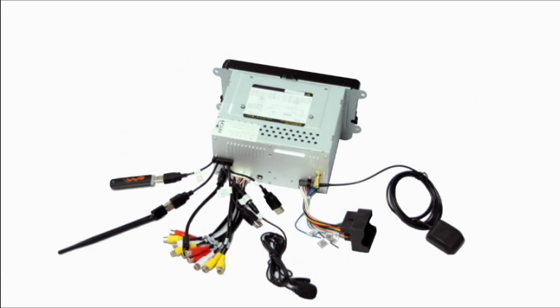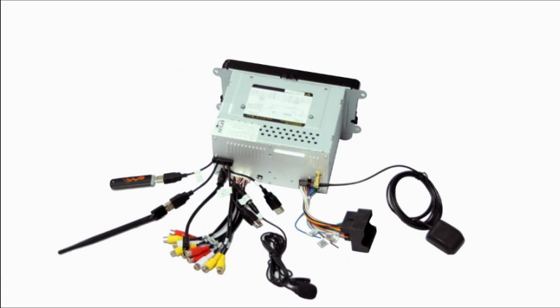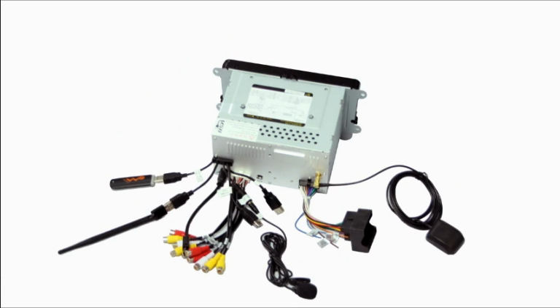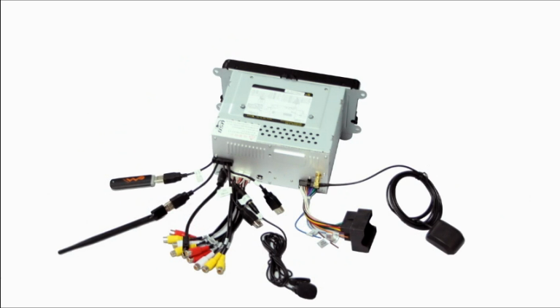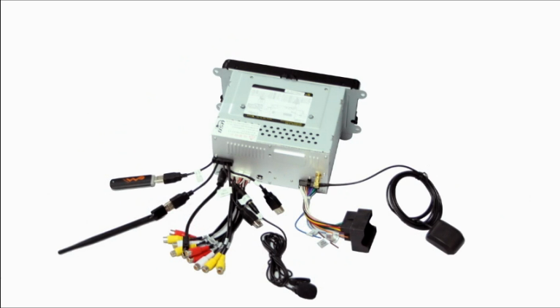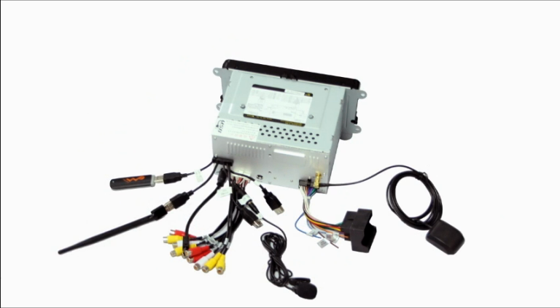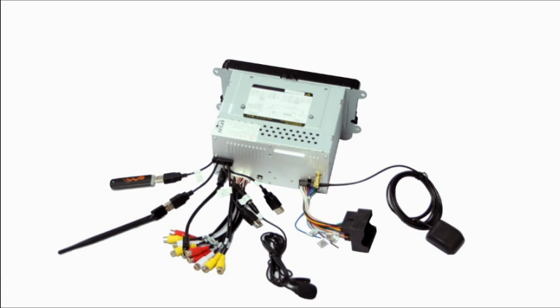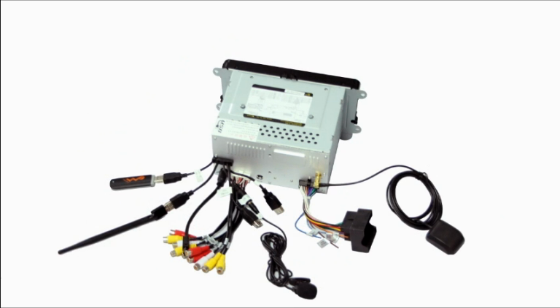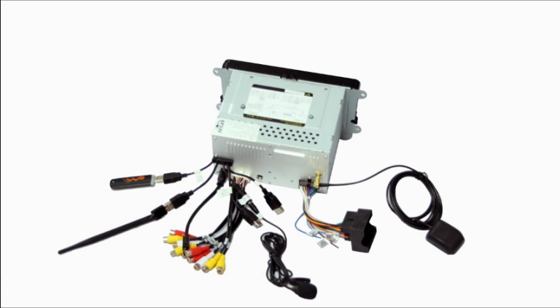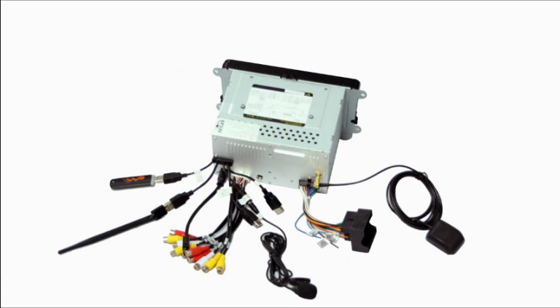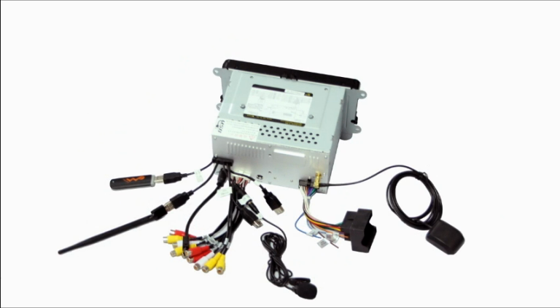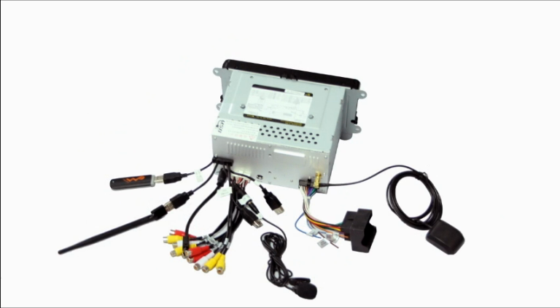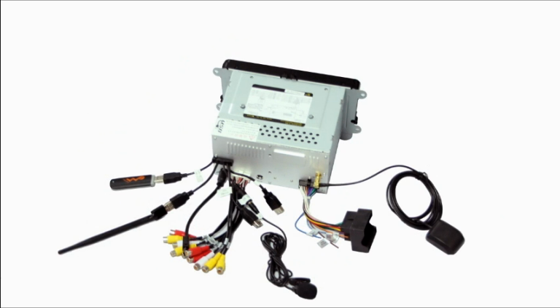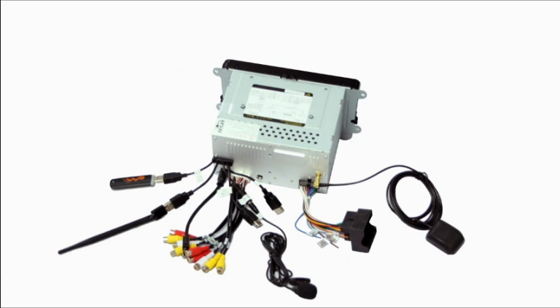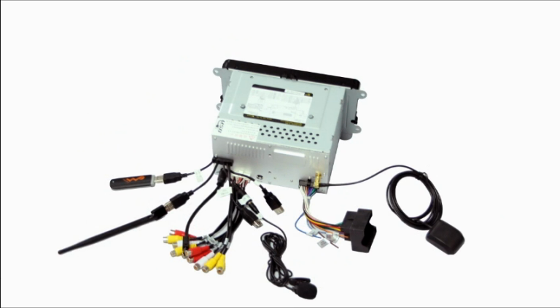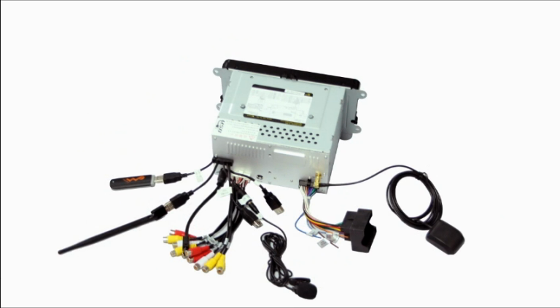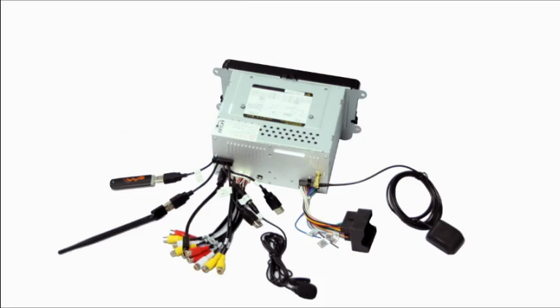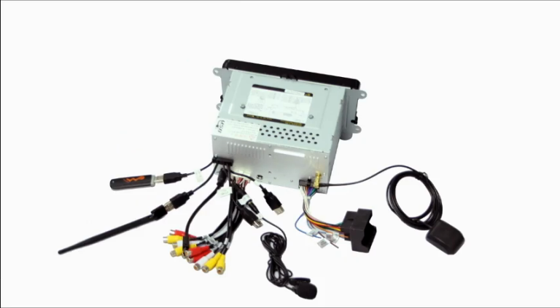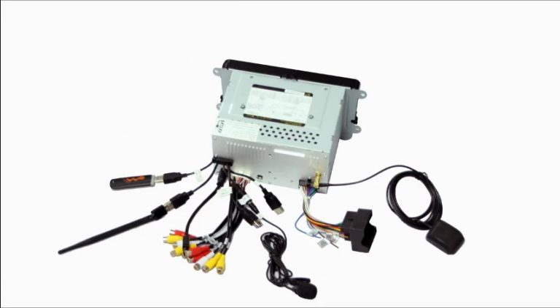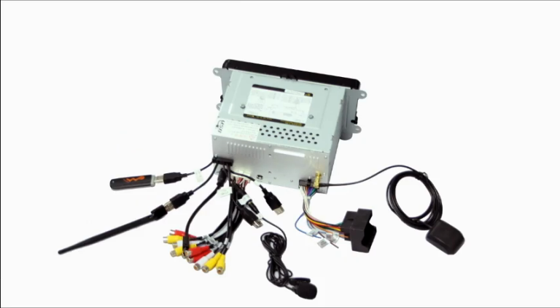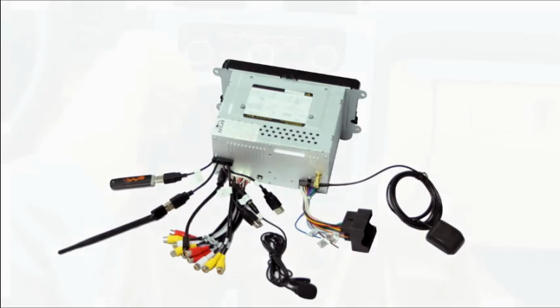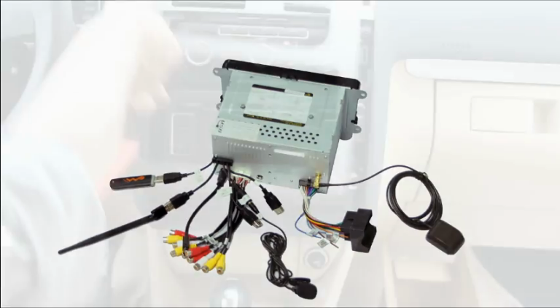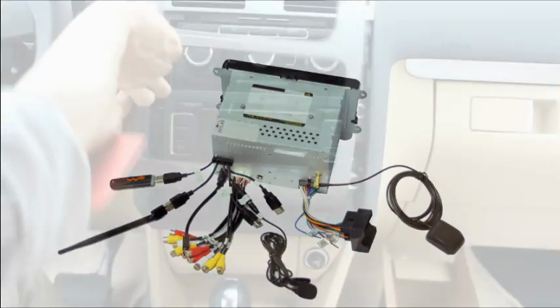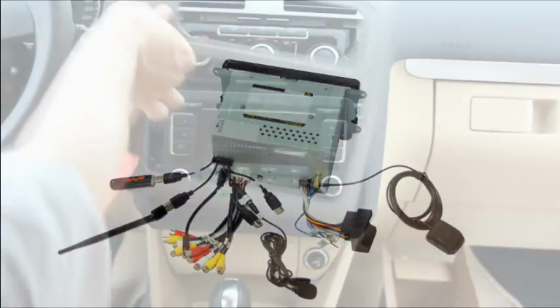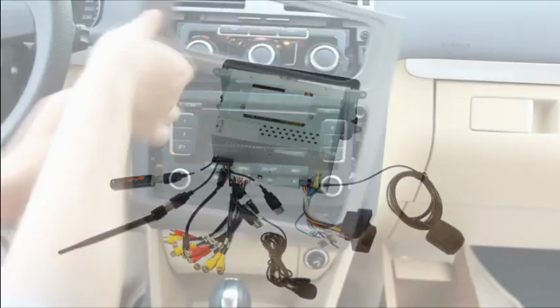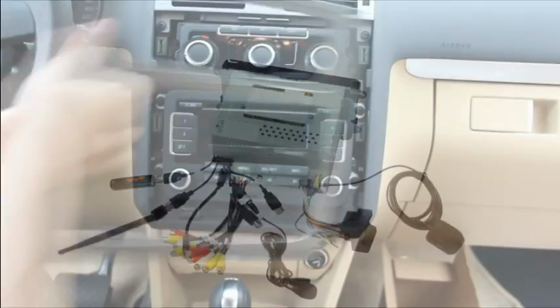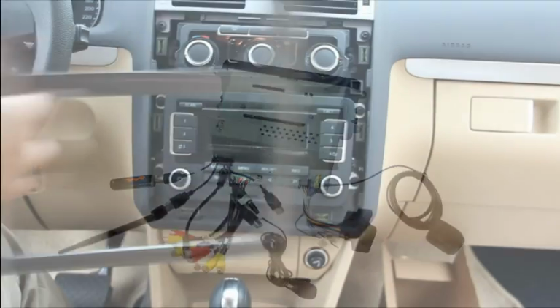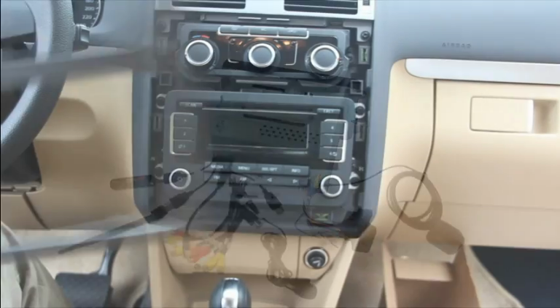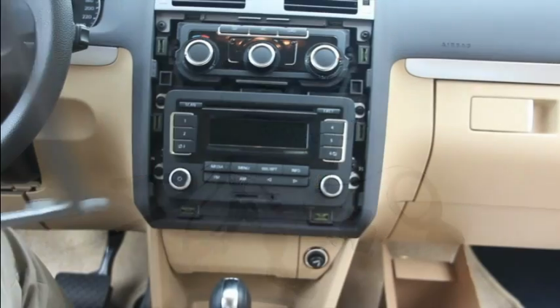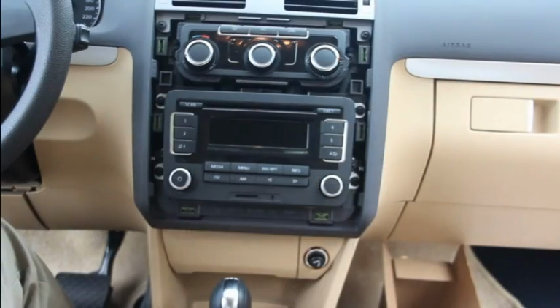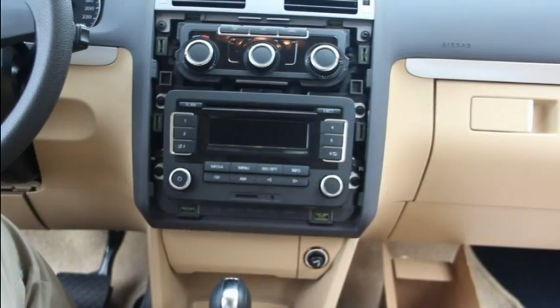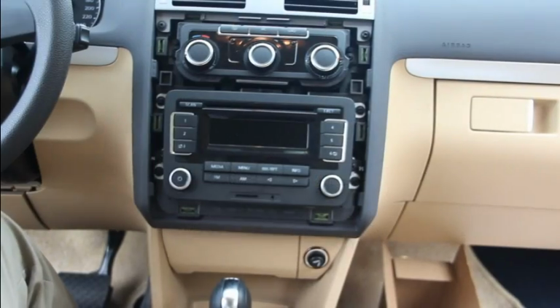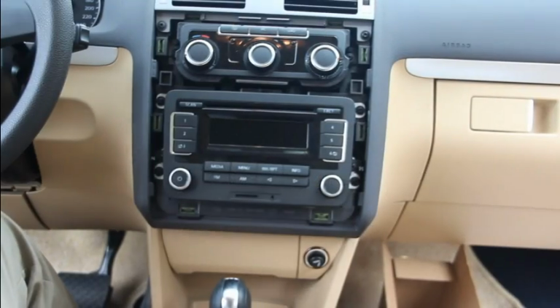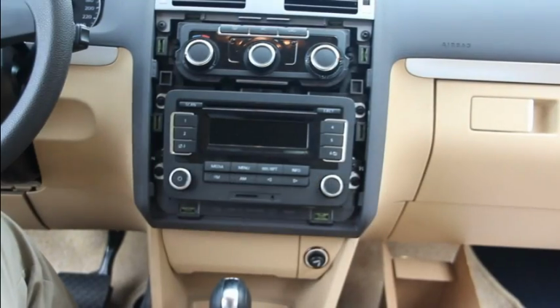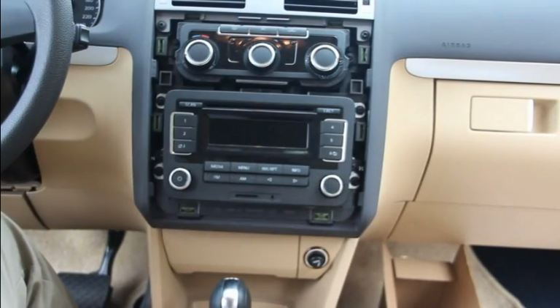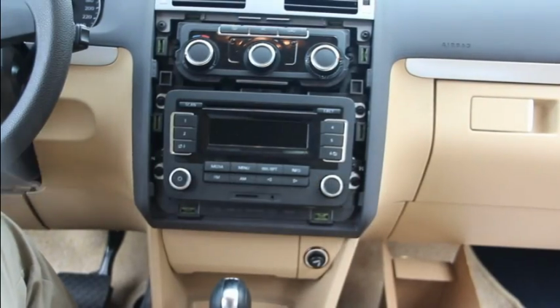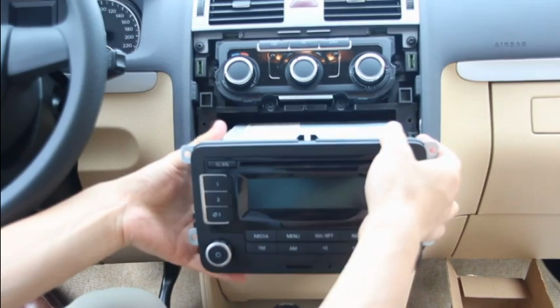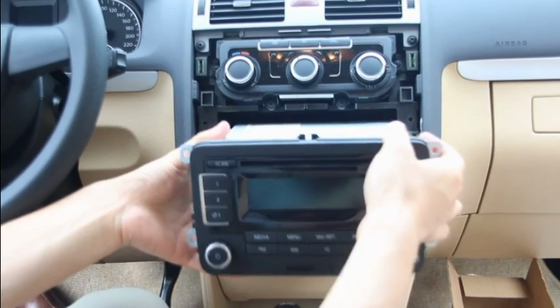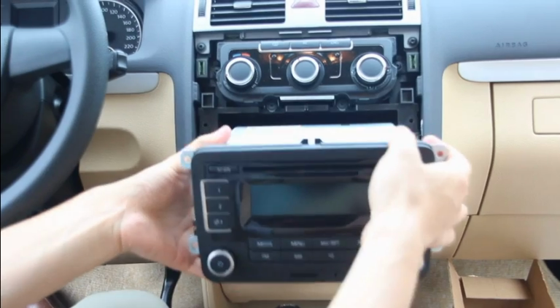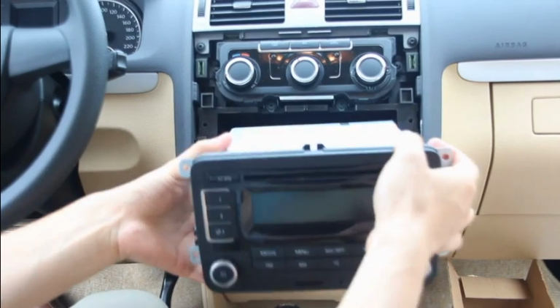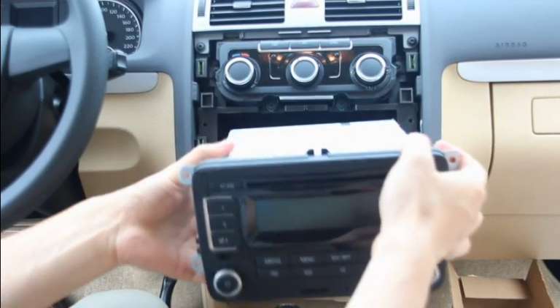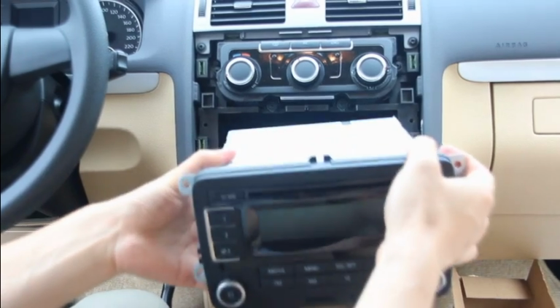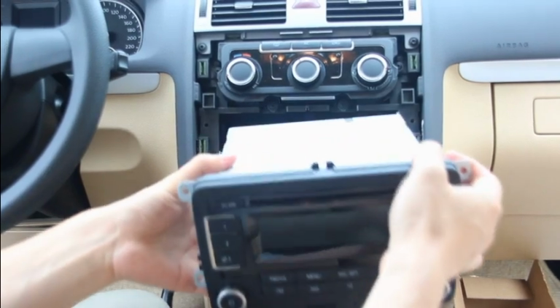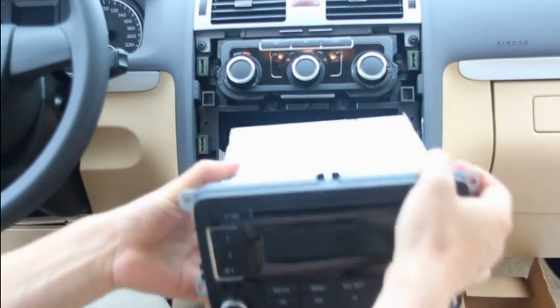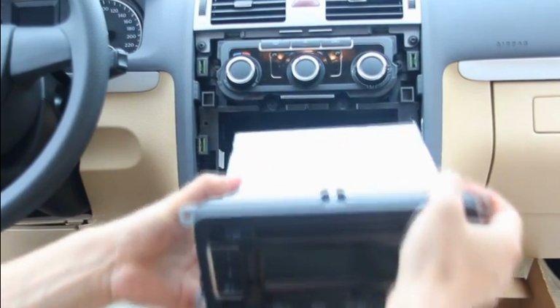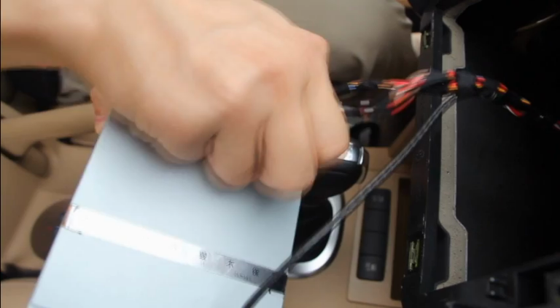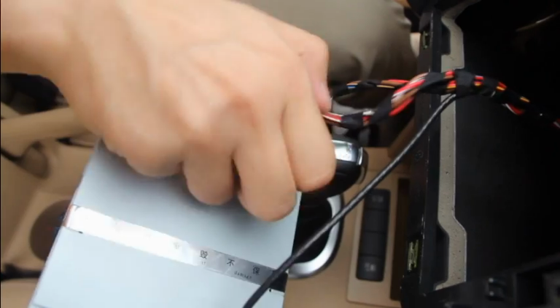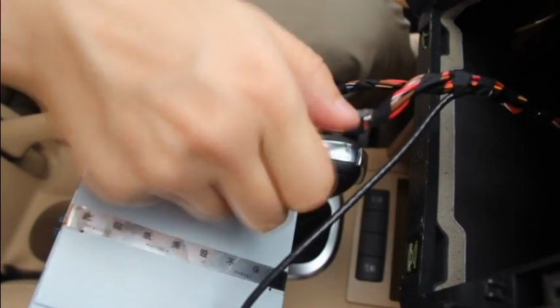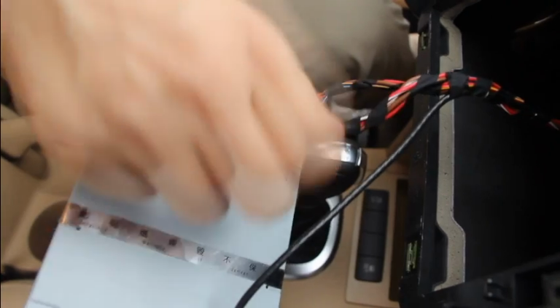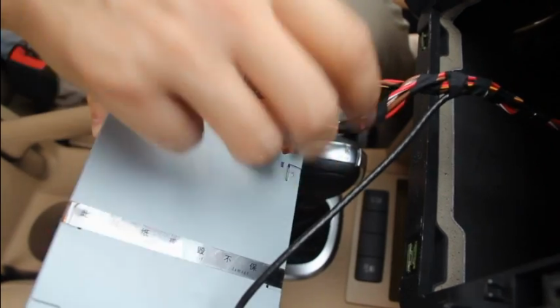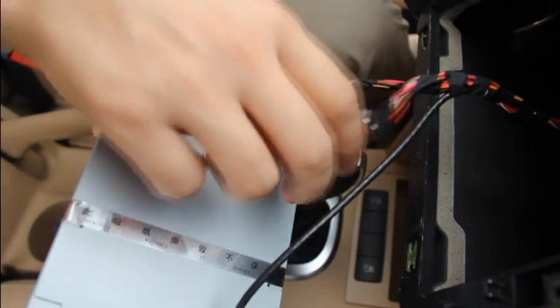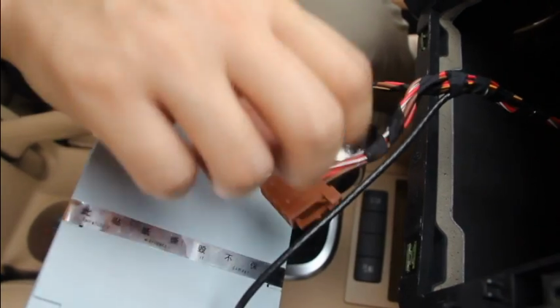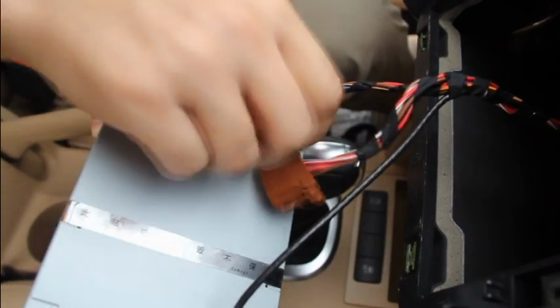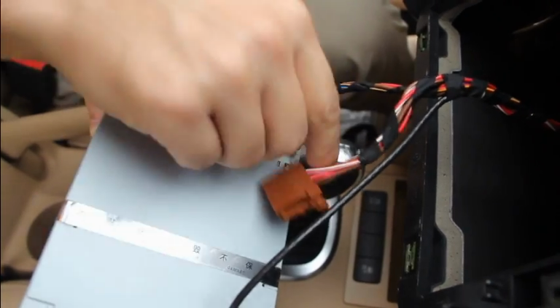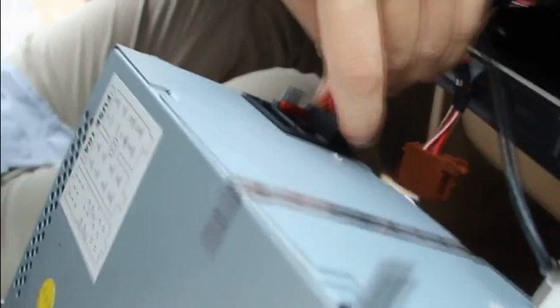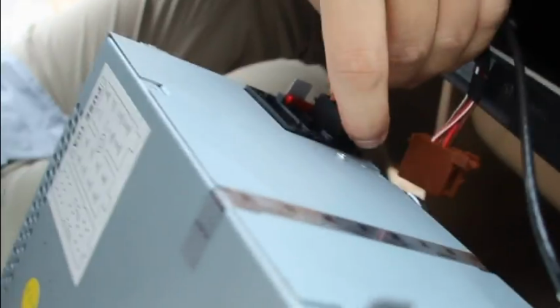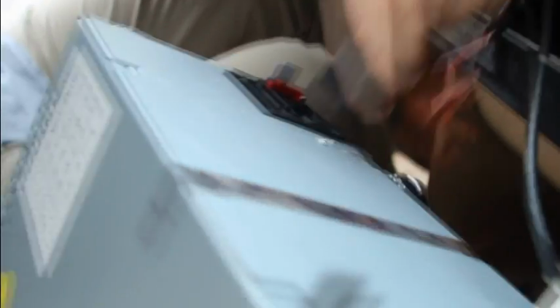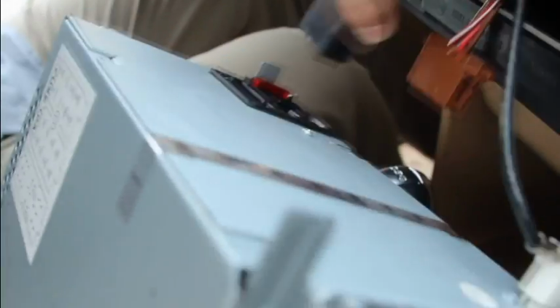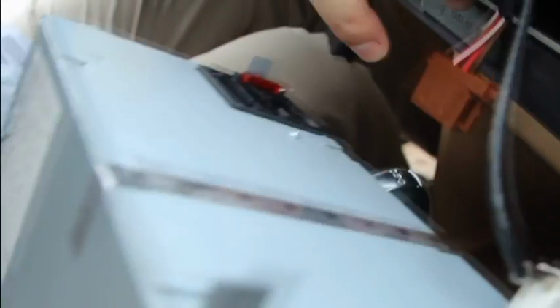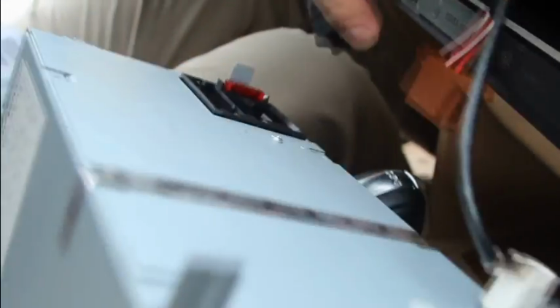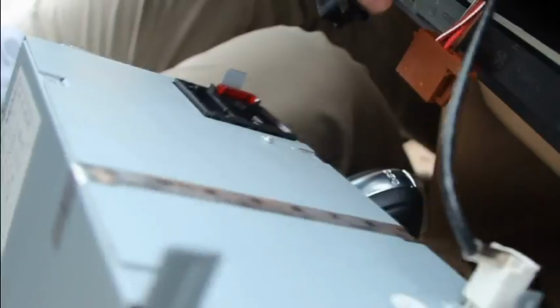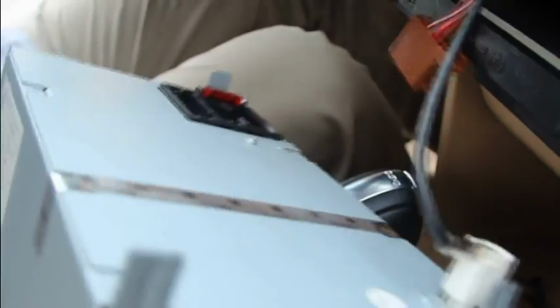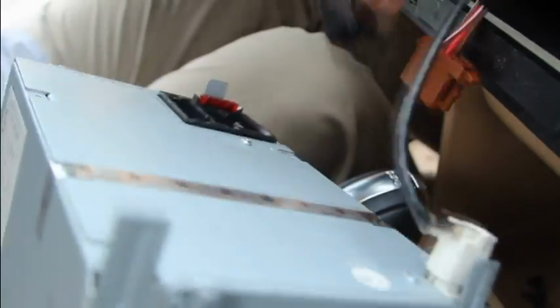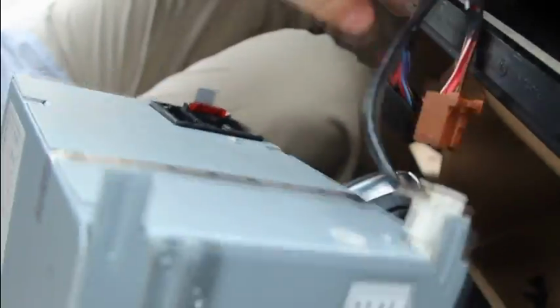Installation is fairly easy. By removing the cover panel, half the job is done. Now remove the old unit.